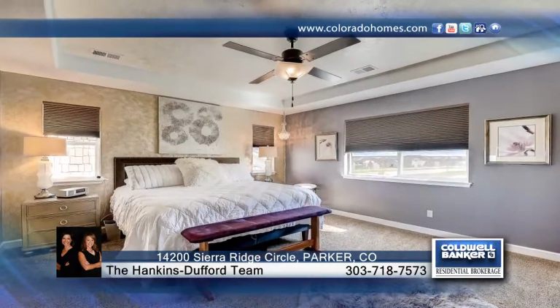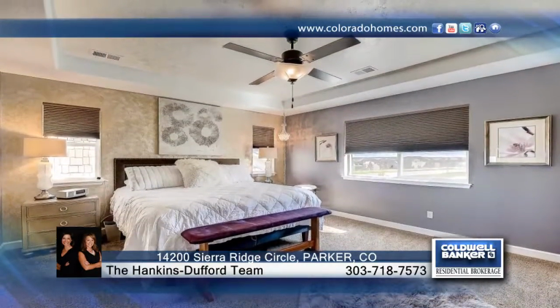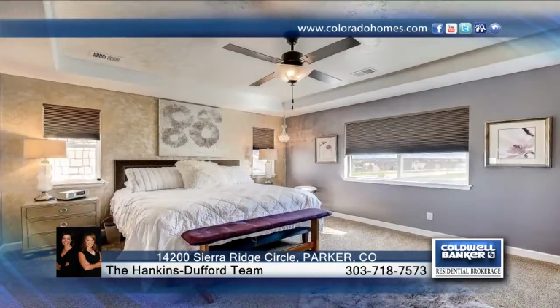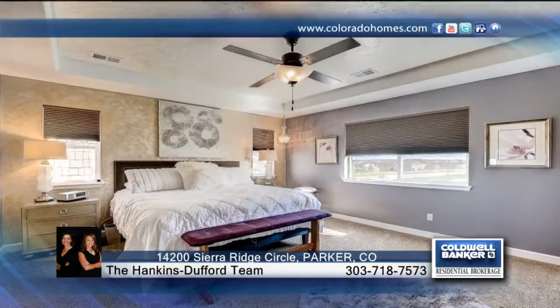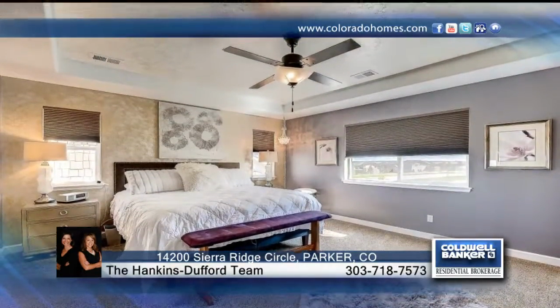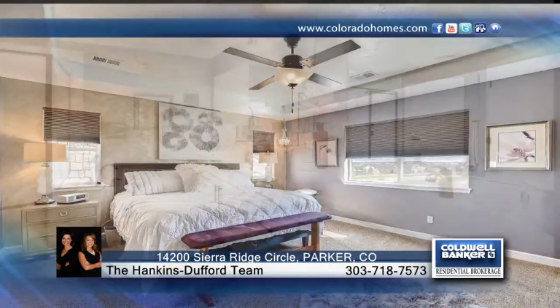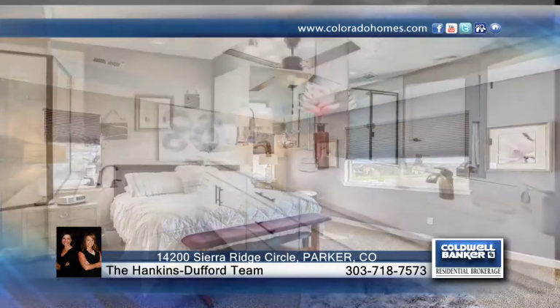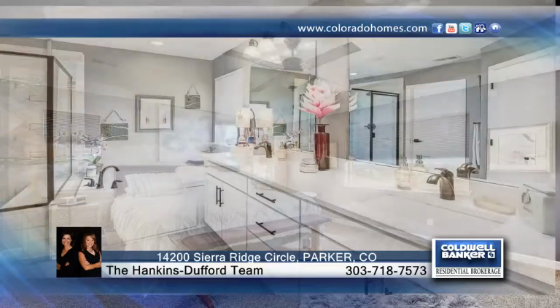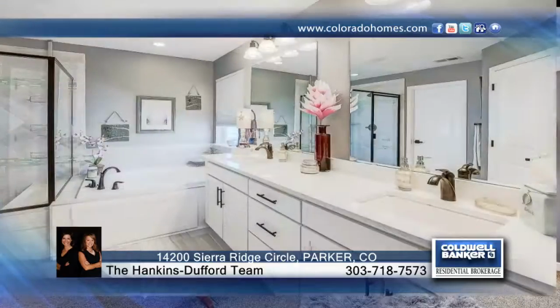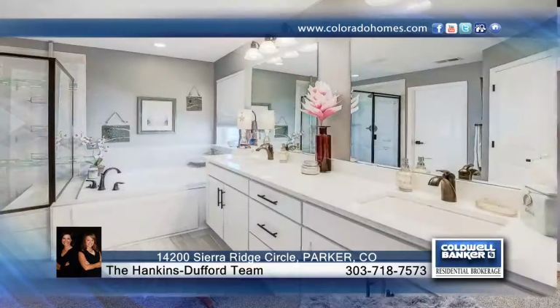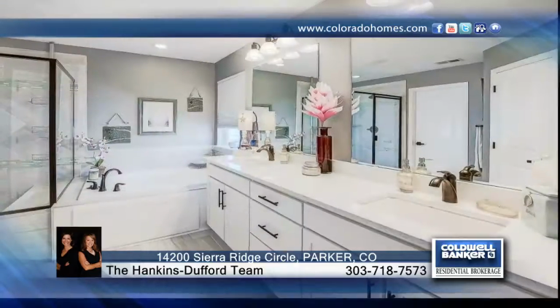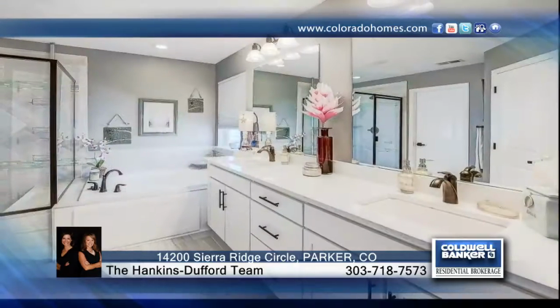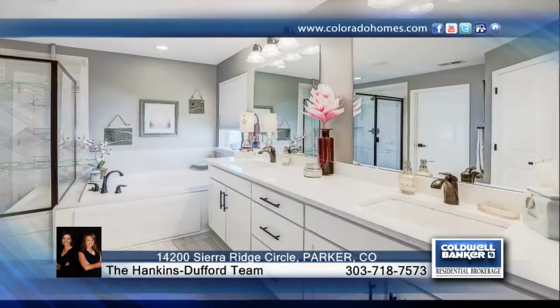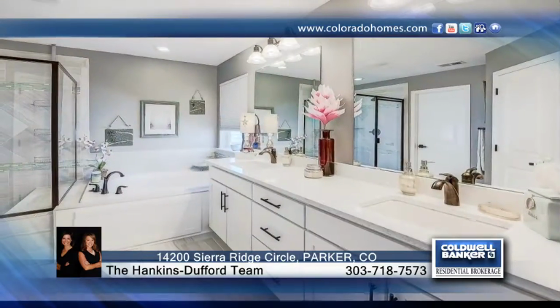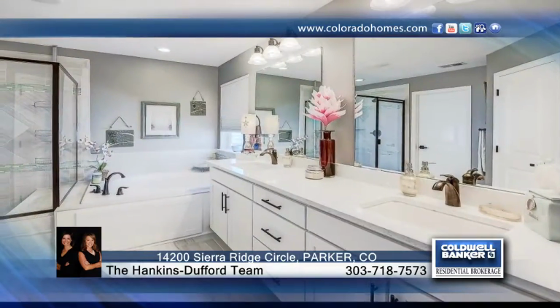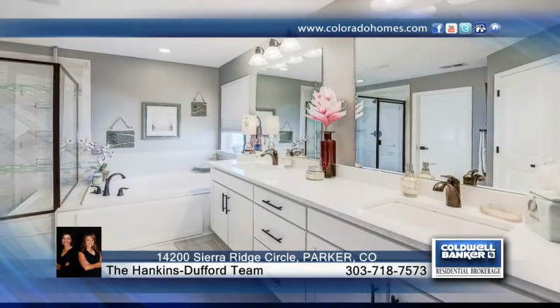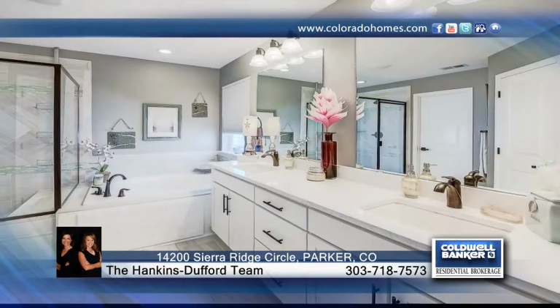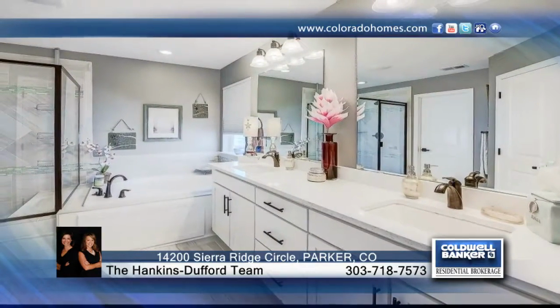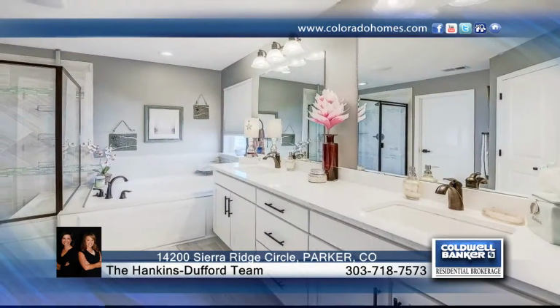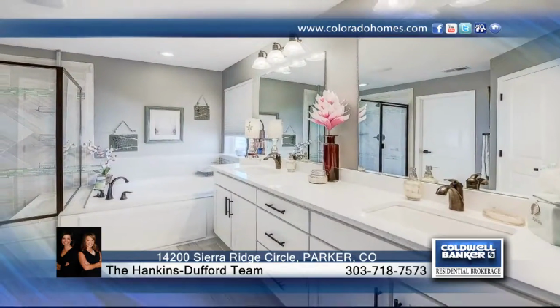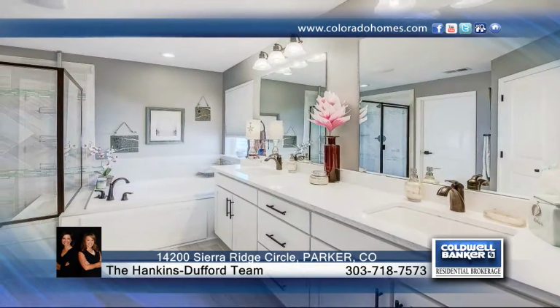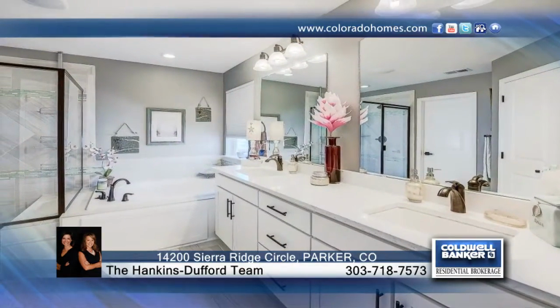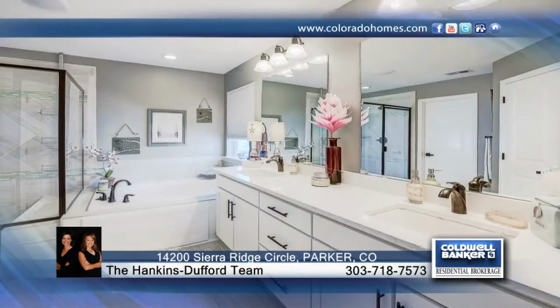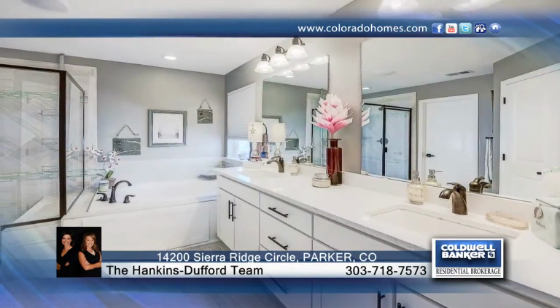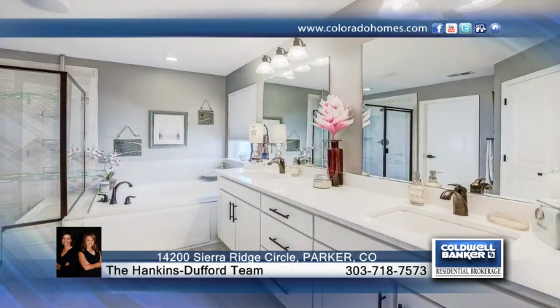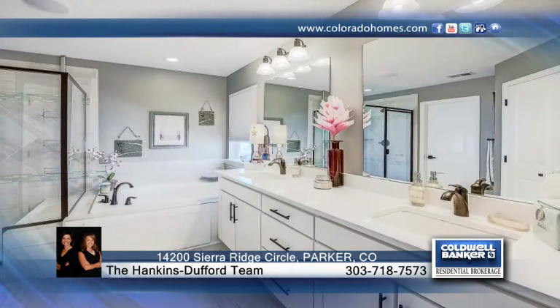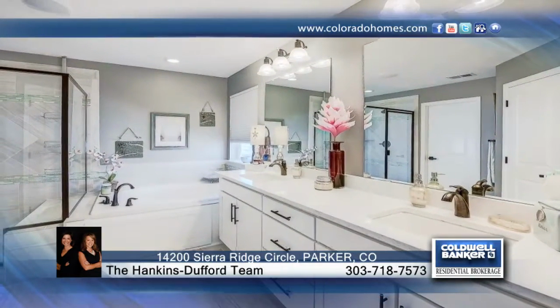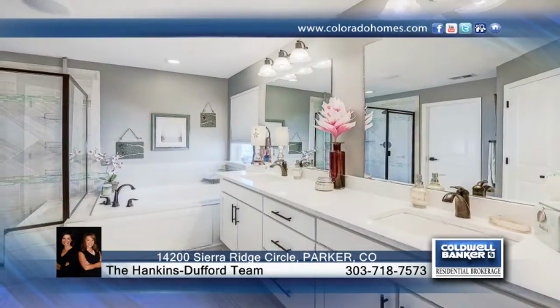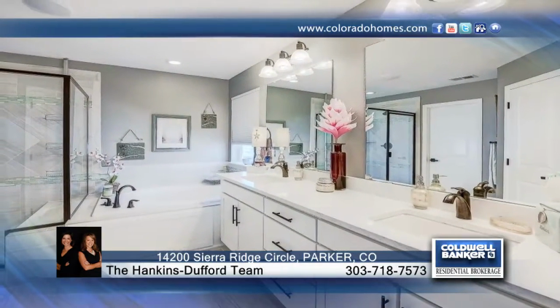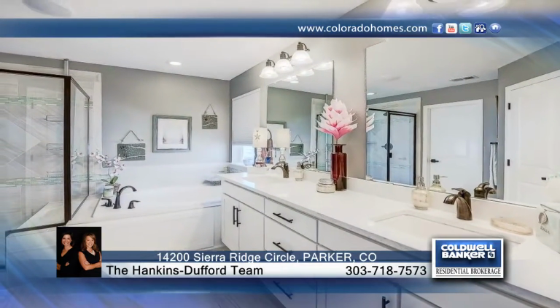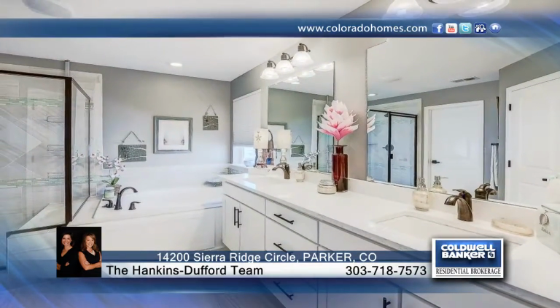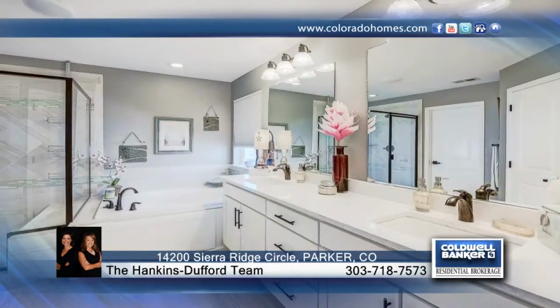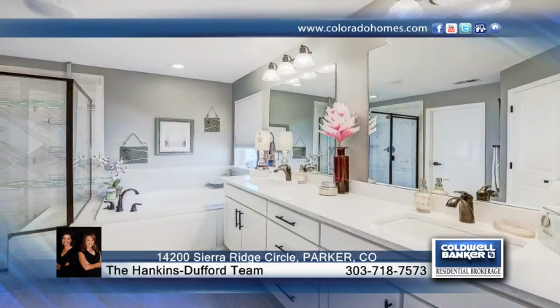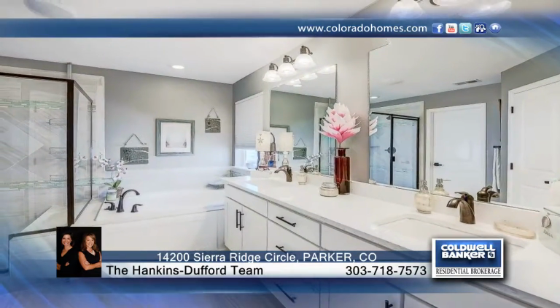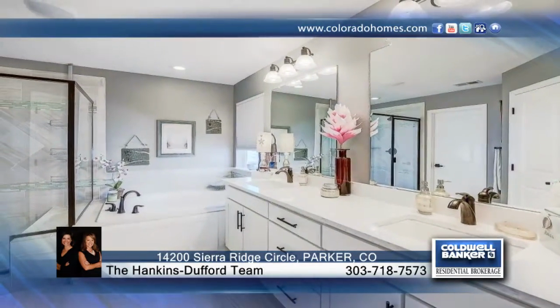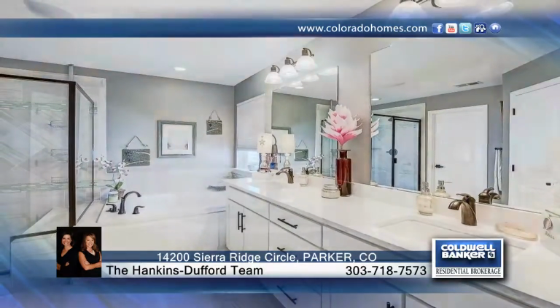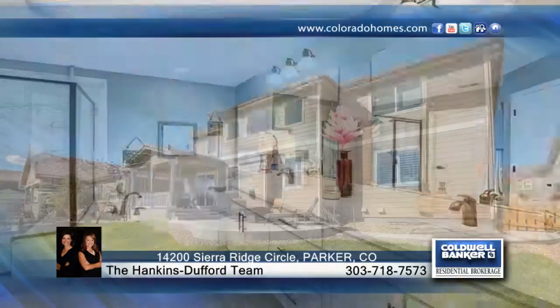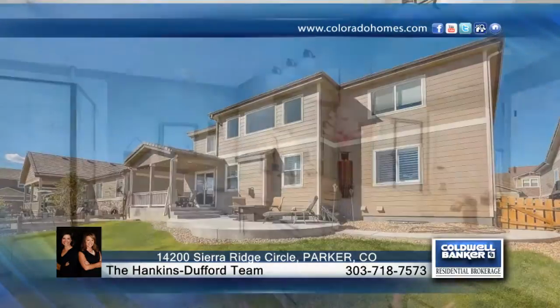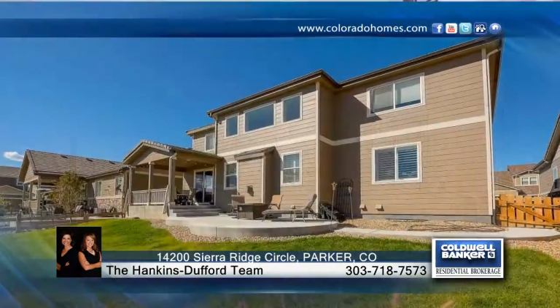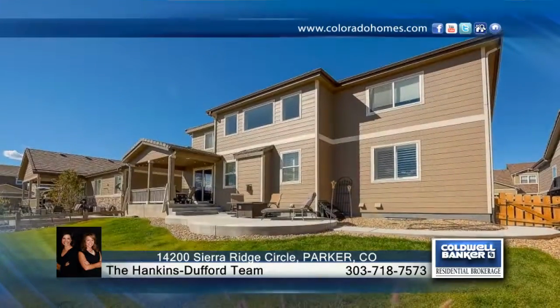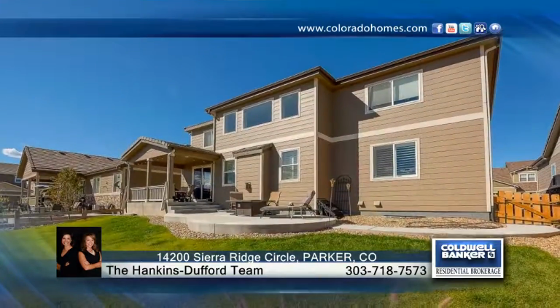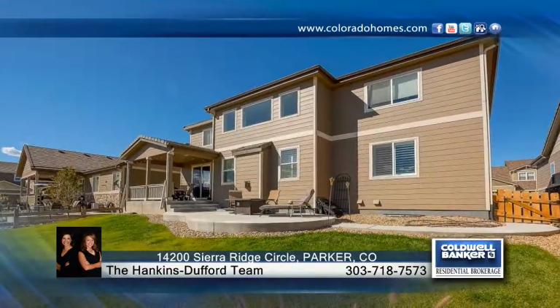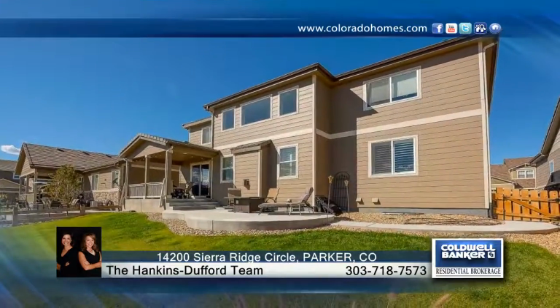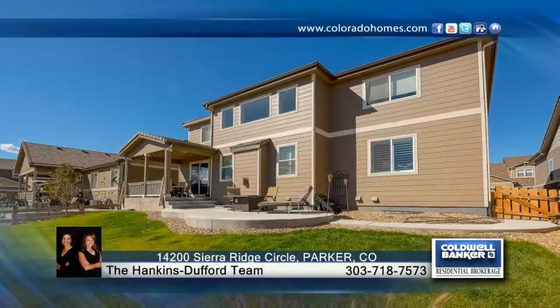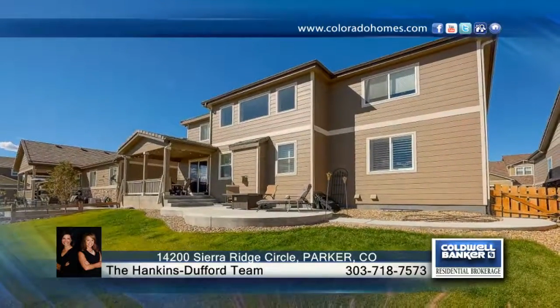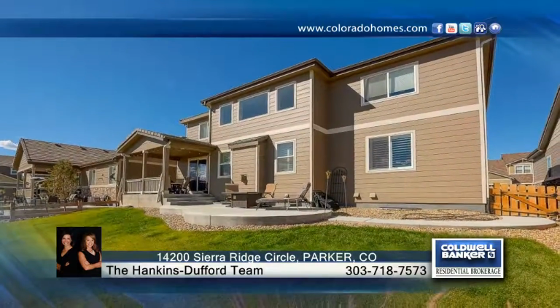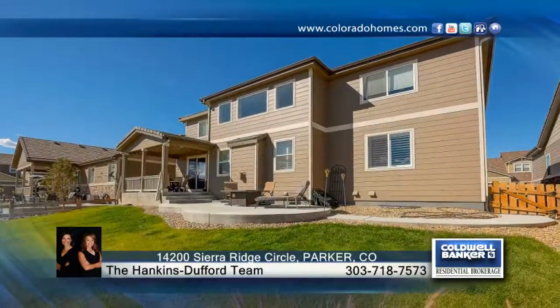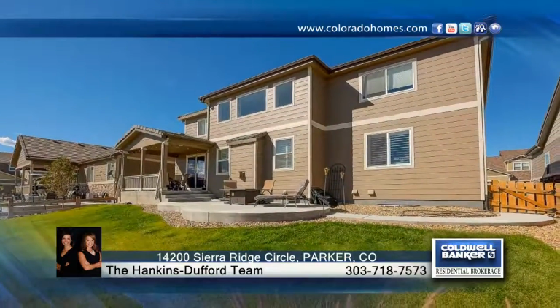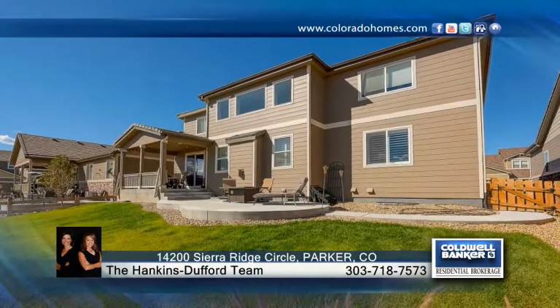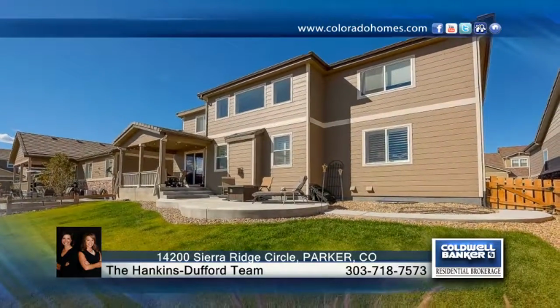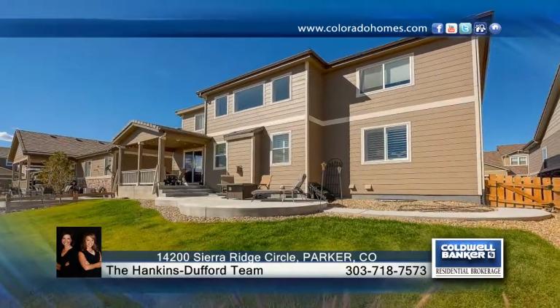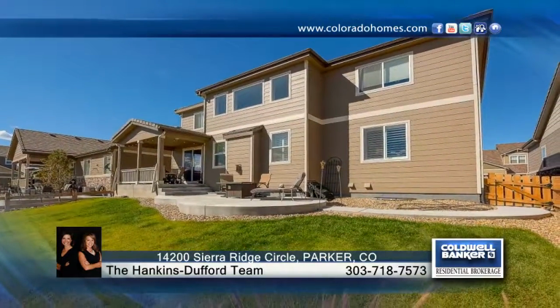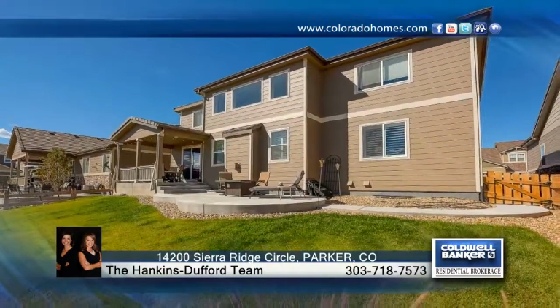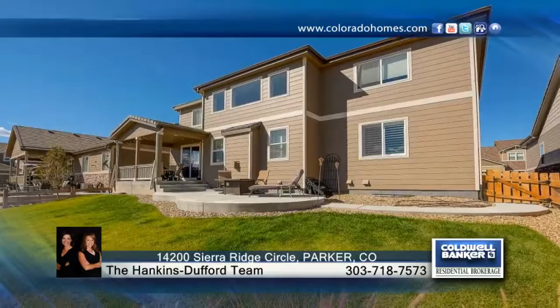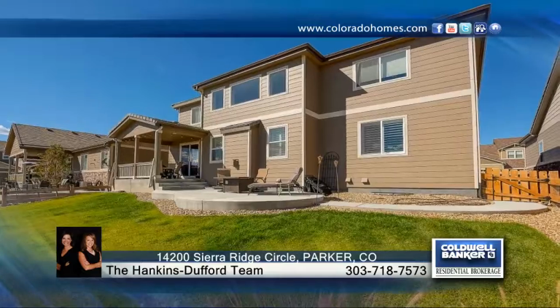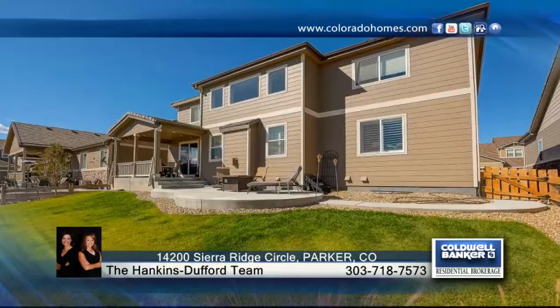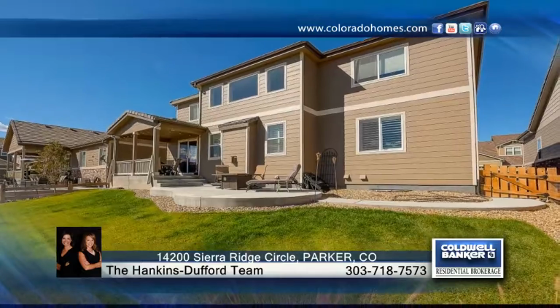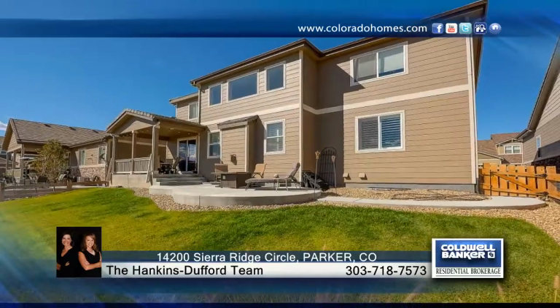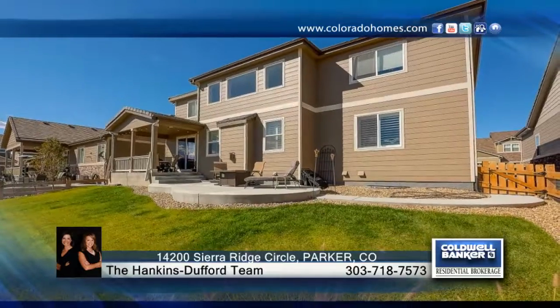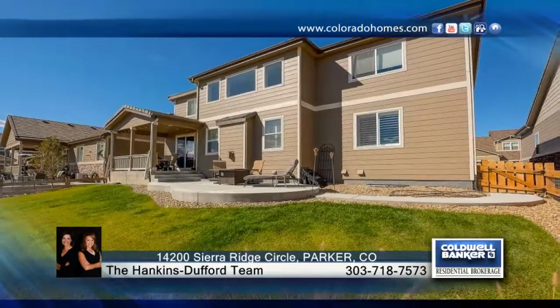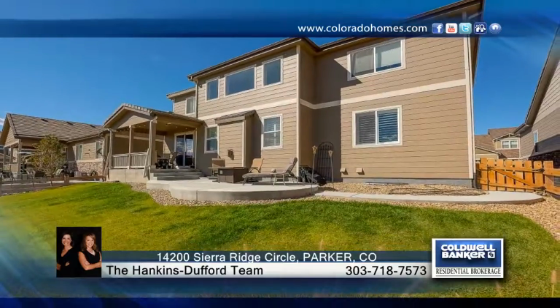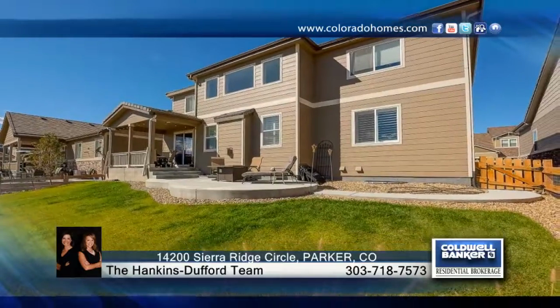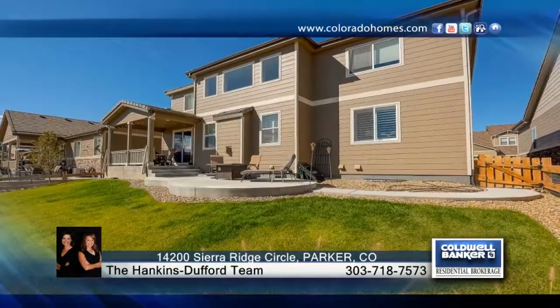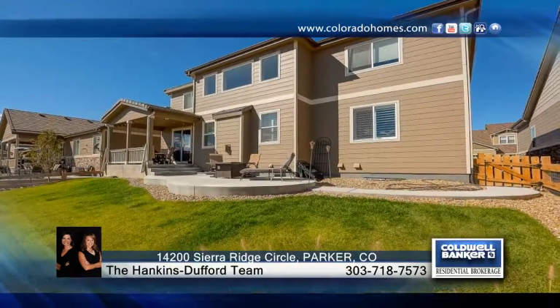This home is turnkey ready and is waiting for you to make it your own. Contact Erica Duffert to schedule a private showing before this home is gone.